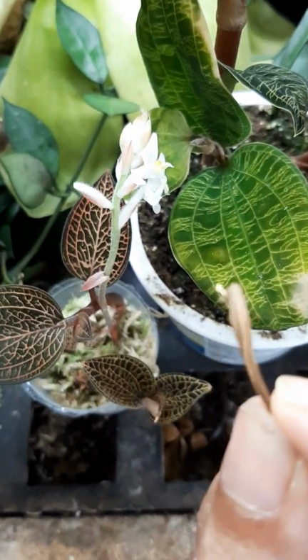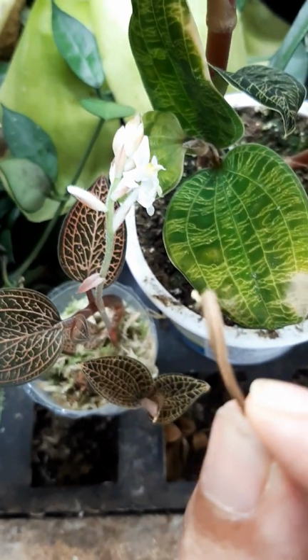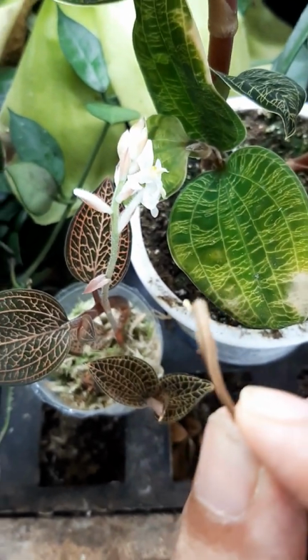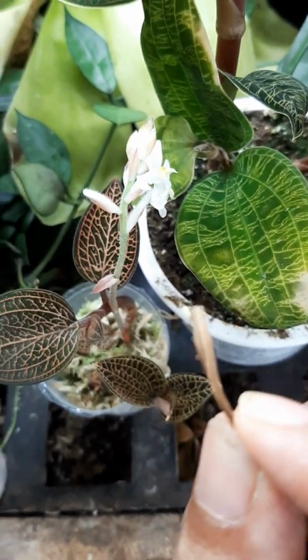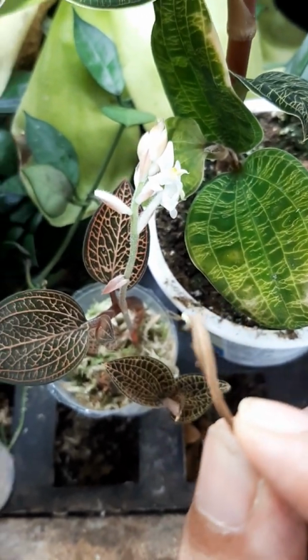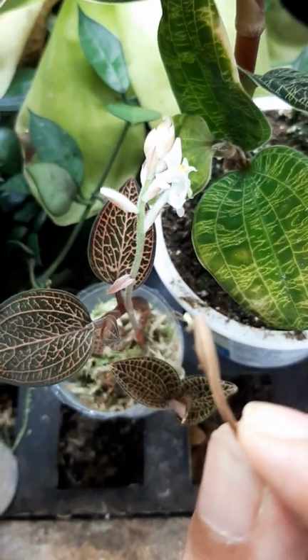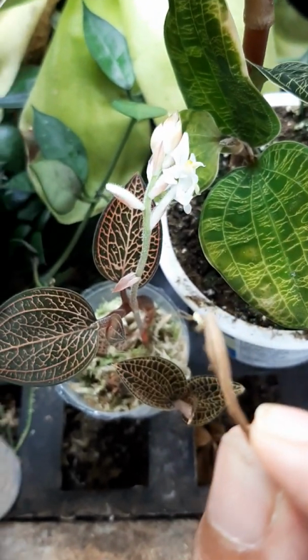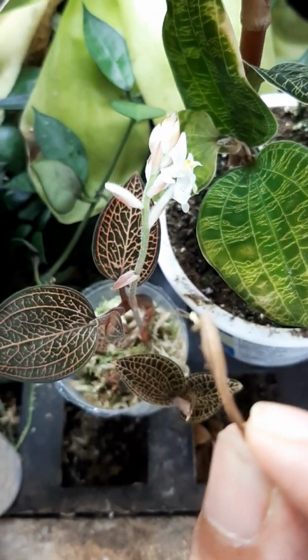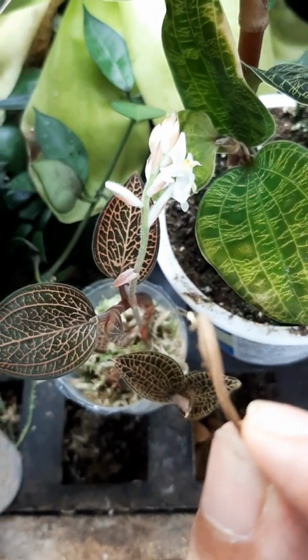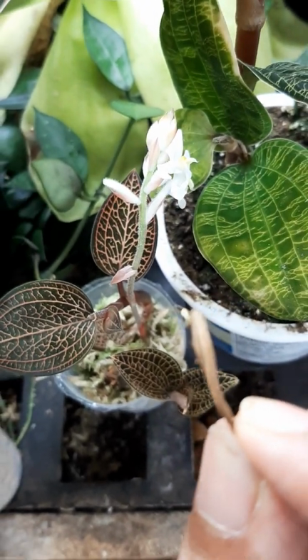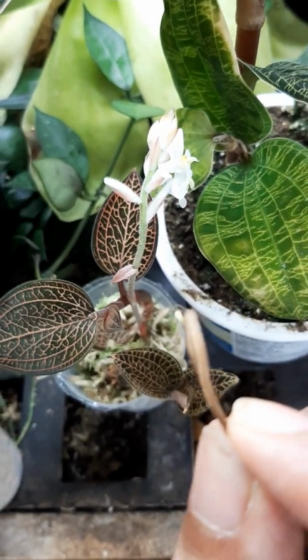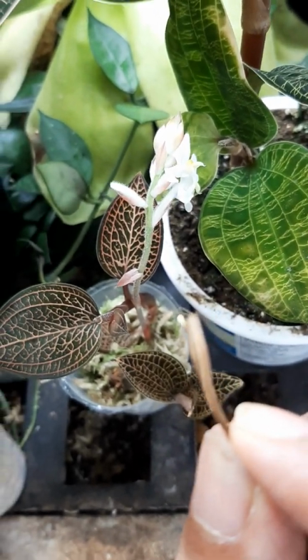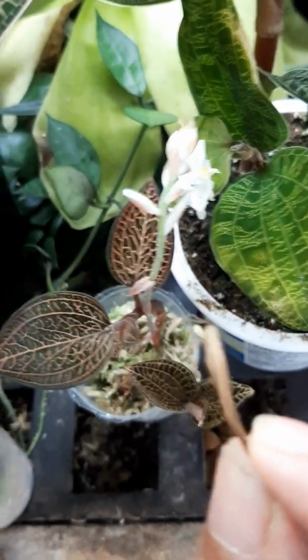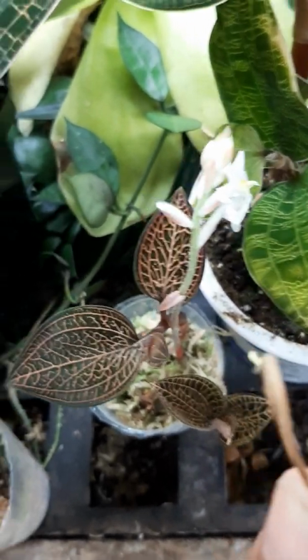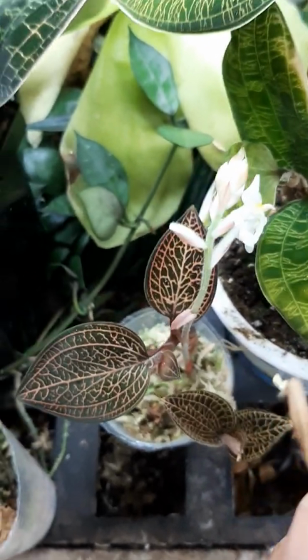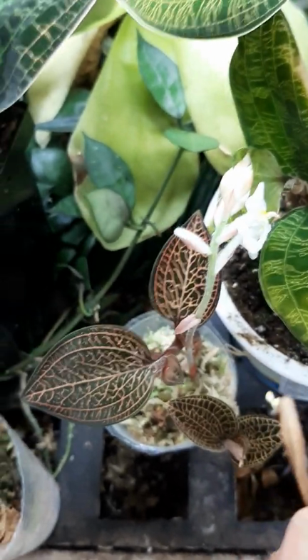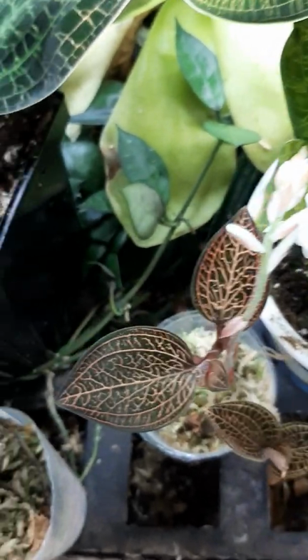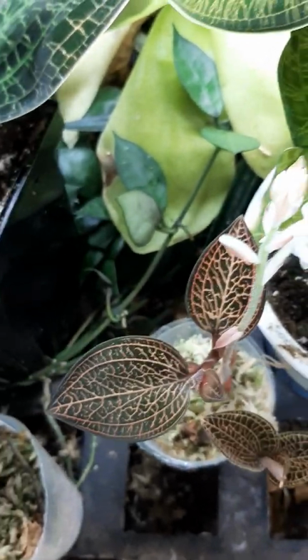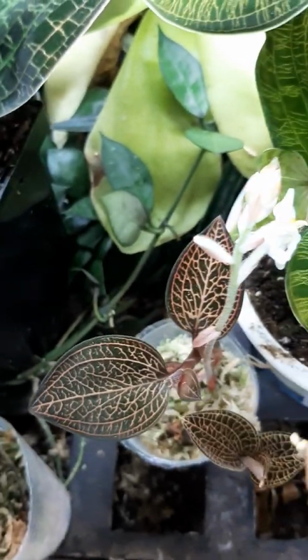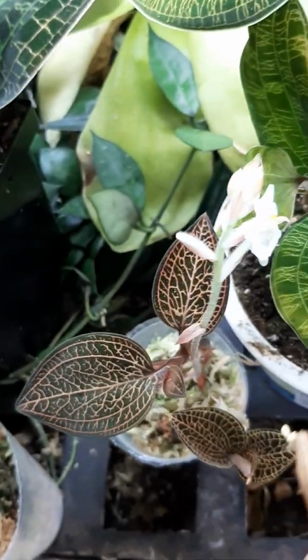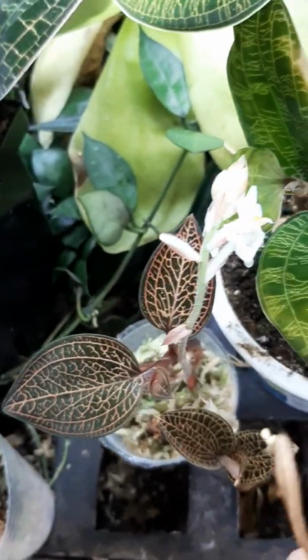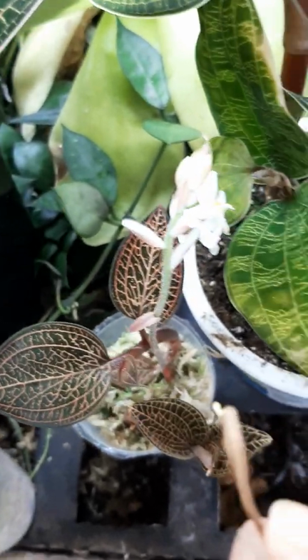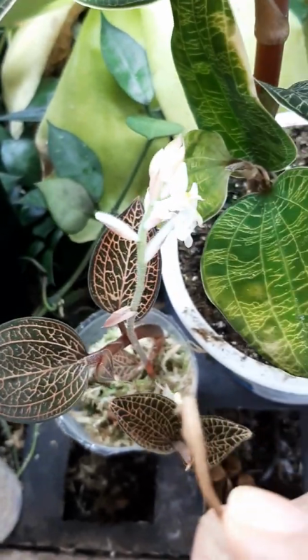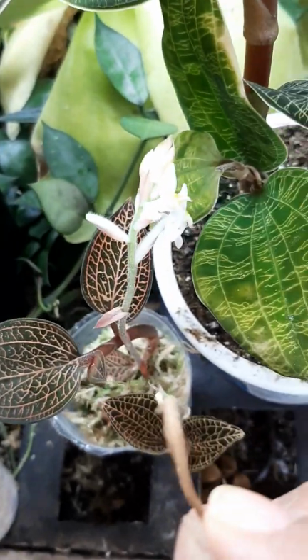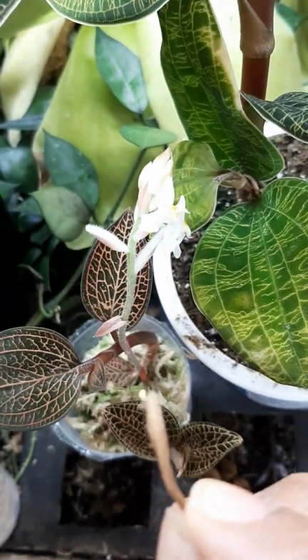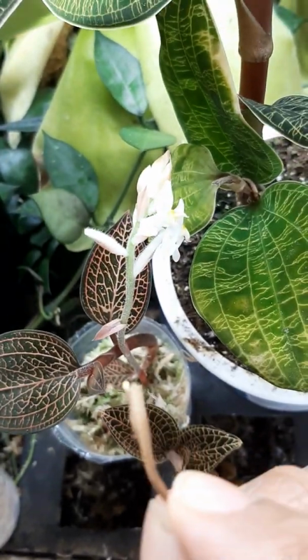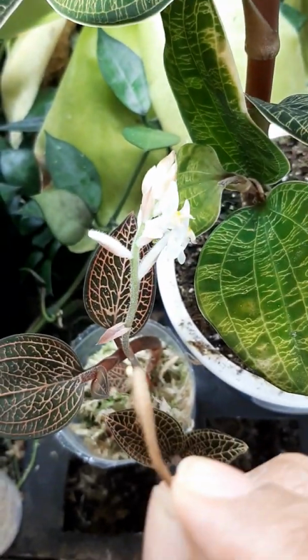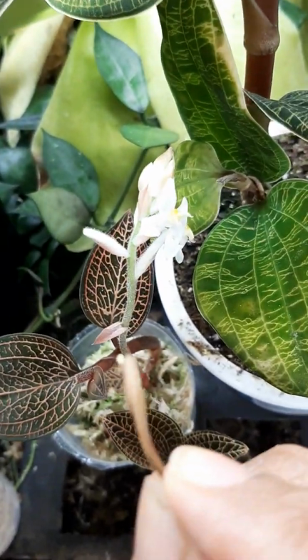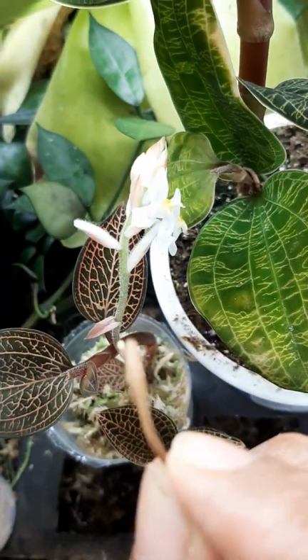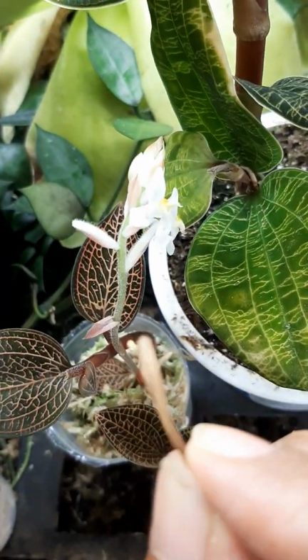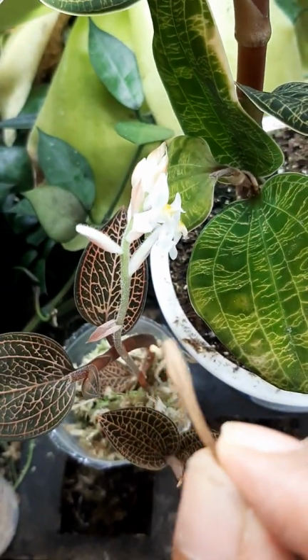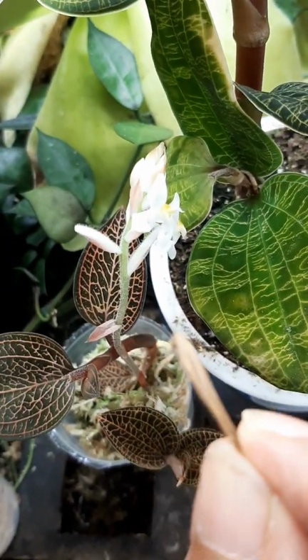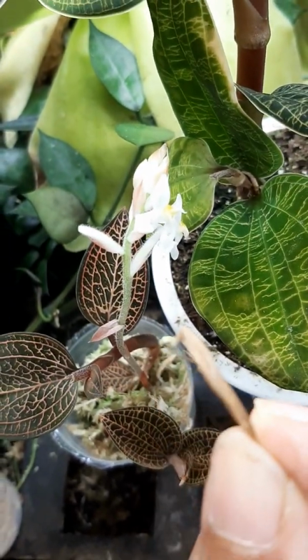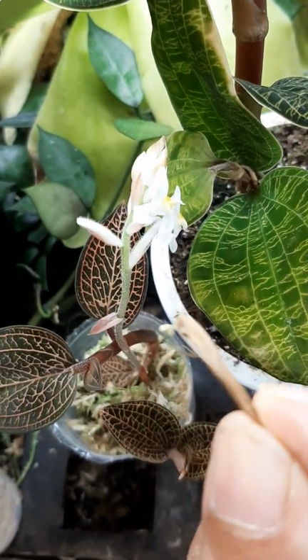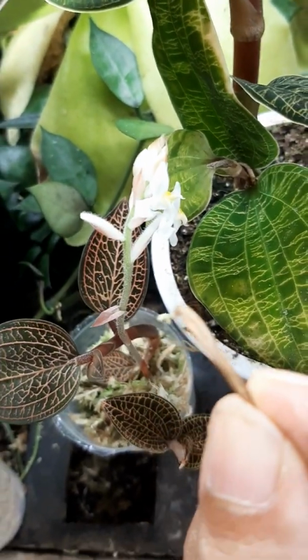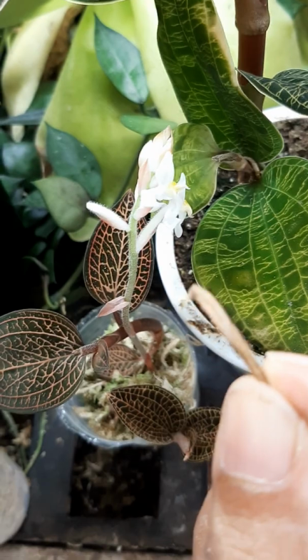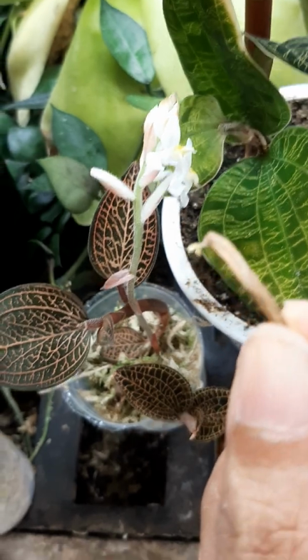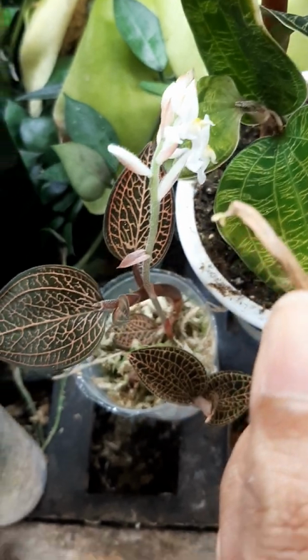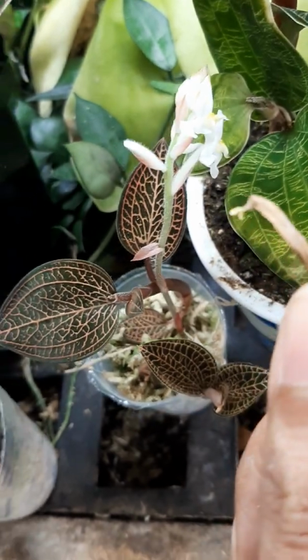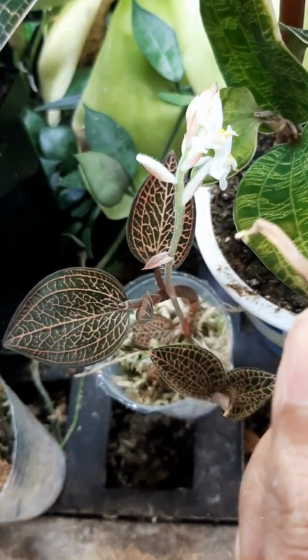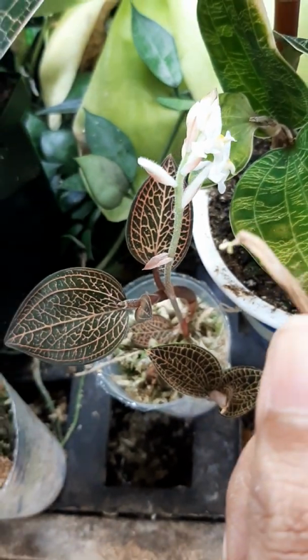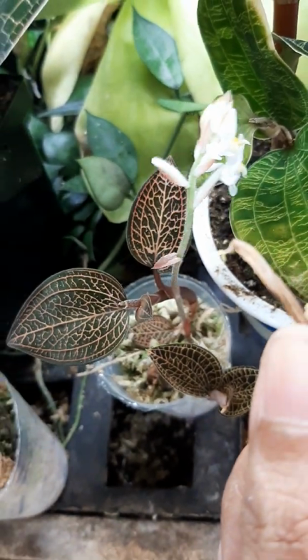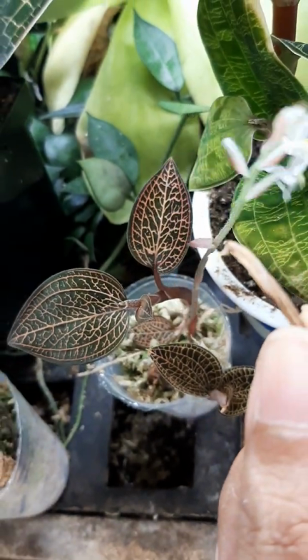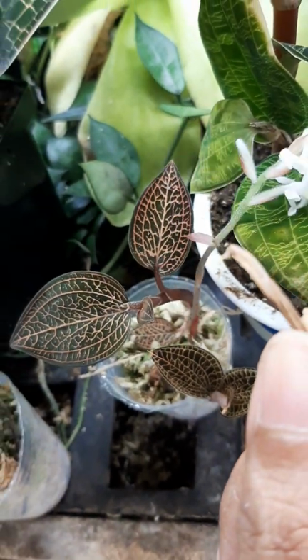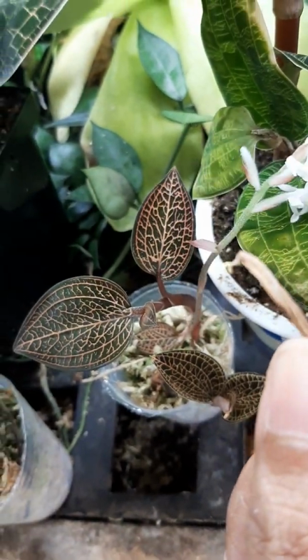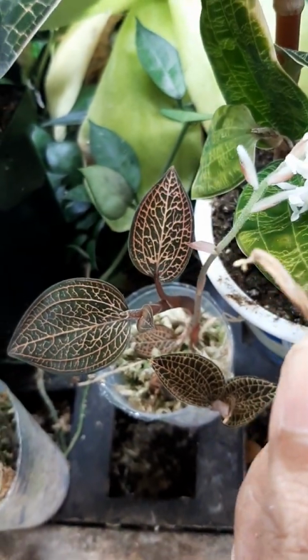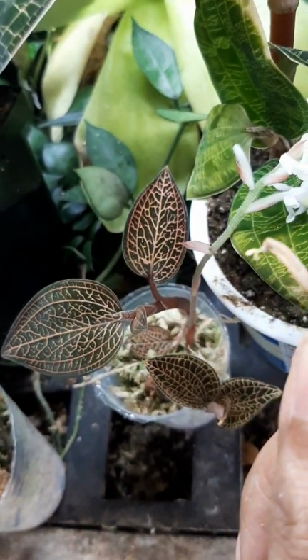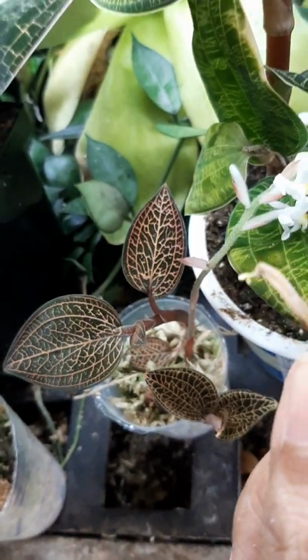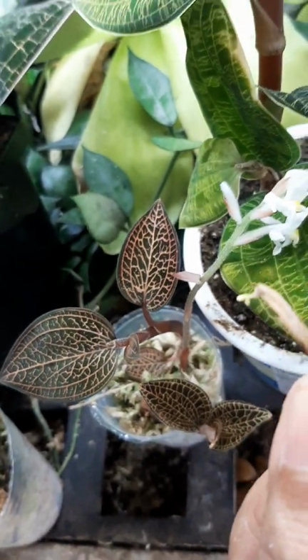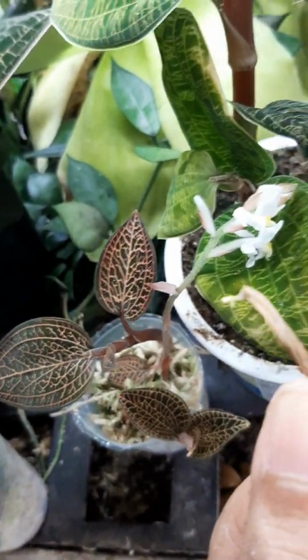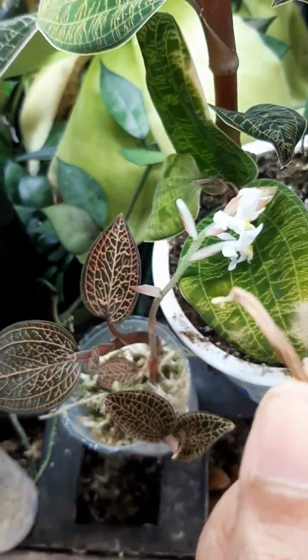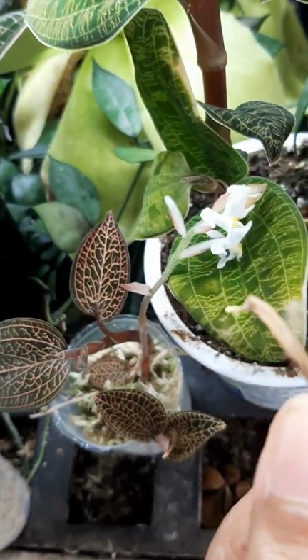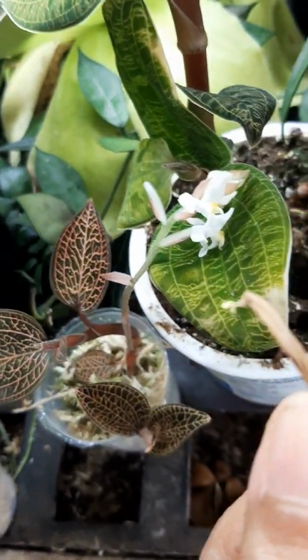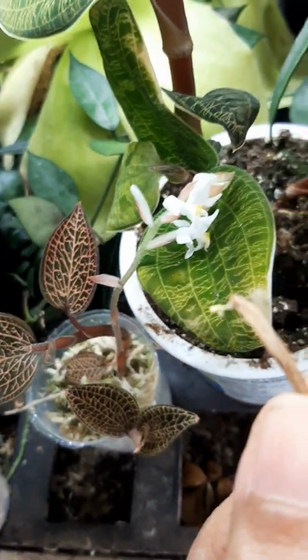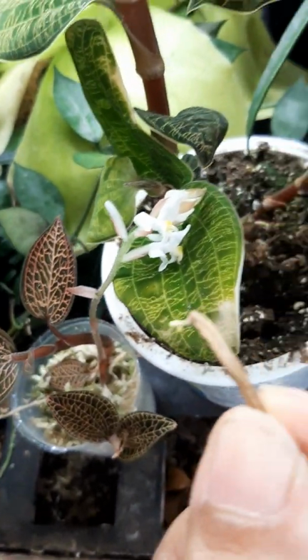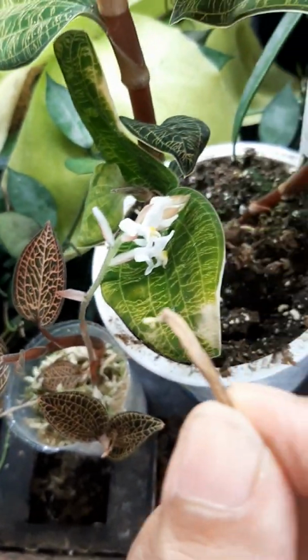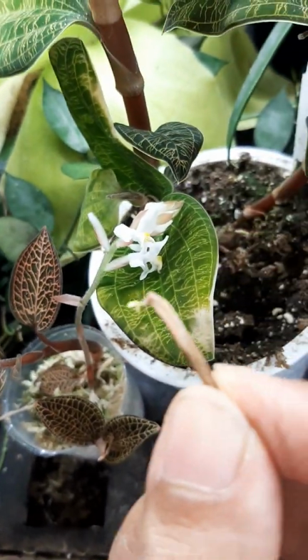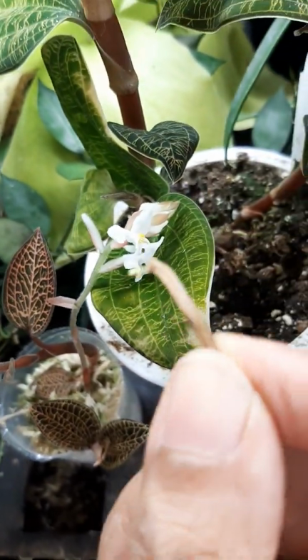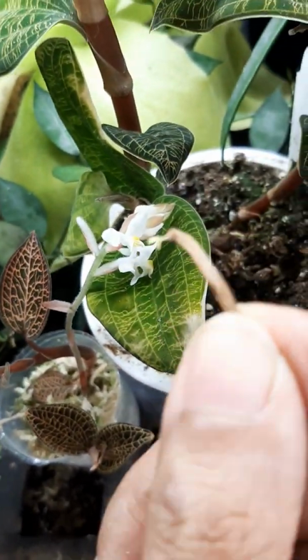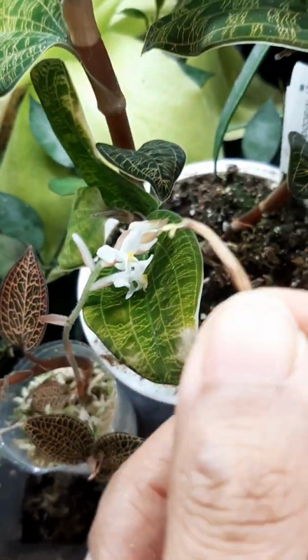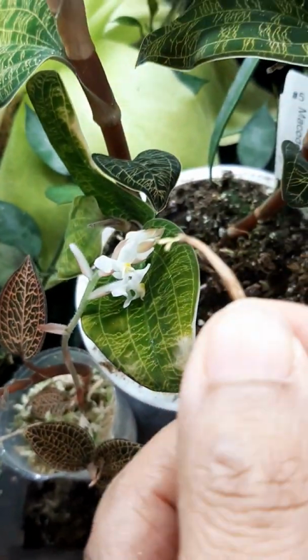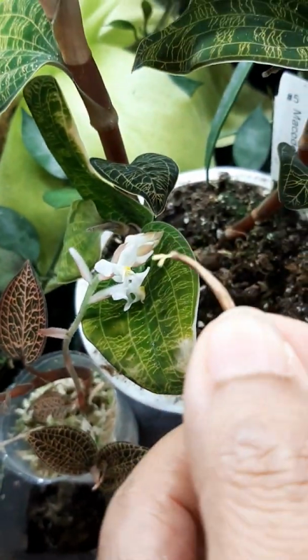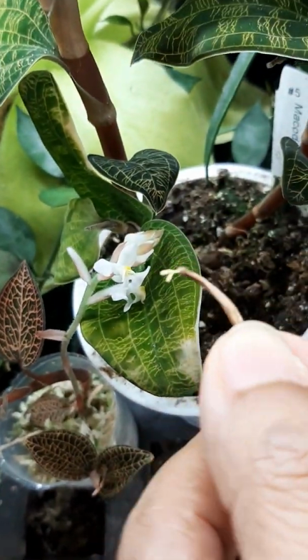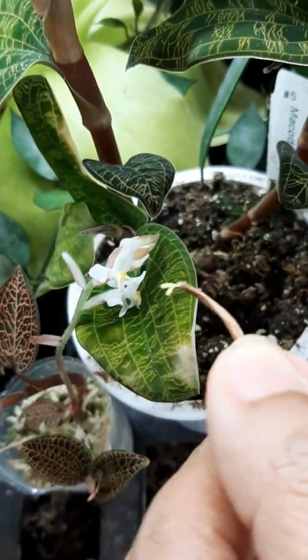Pollinating jewel orchids. This spike fell off, broke off — this Ludicia hybrid — so I stuck it back in the pot.